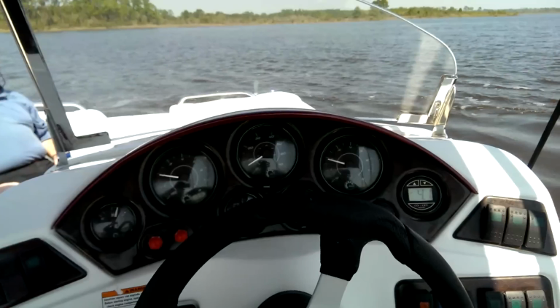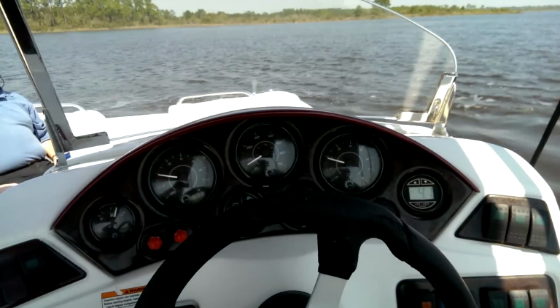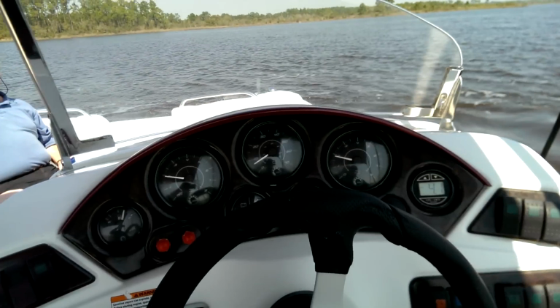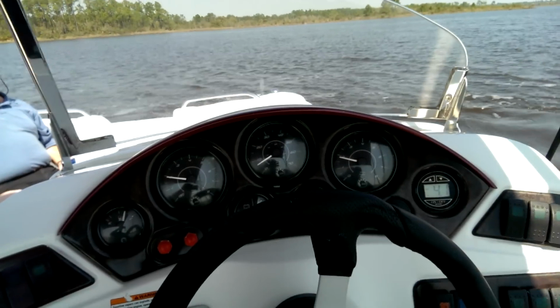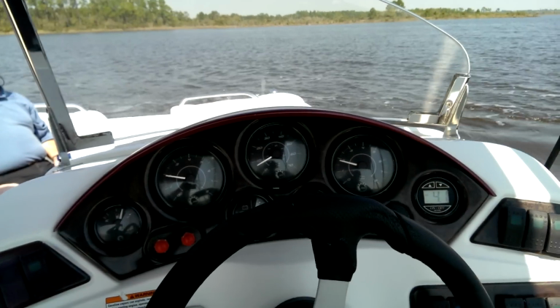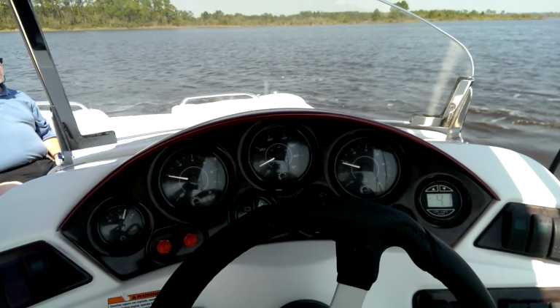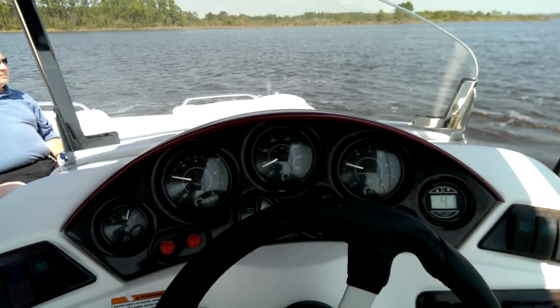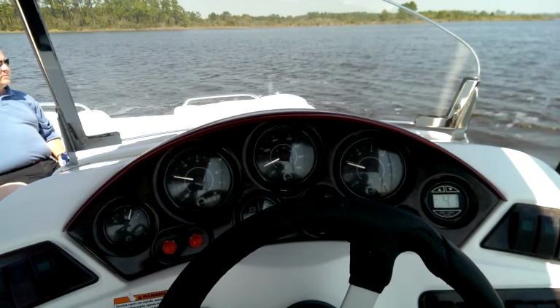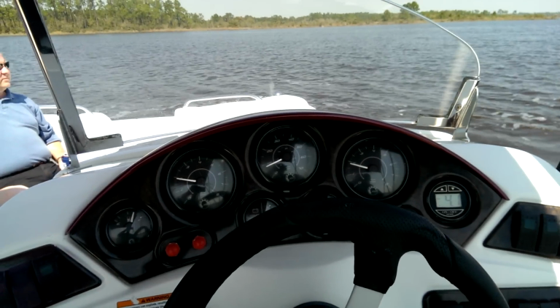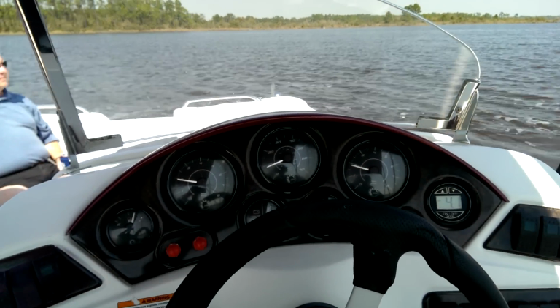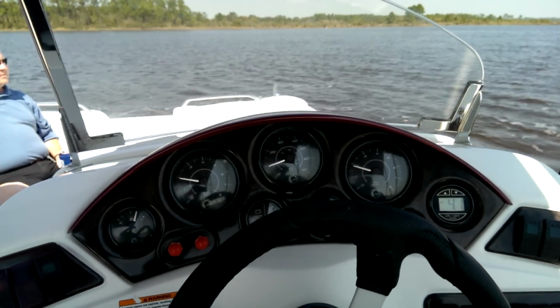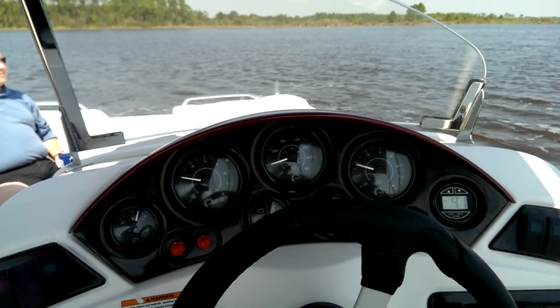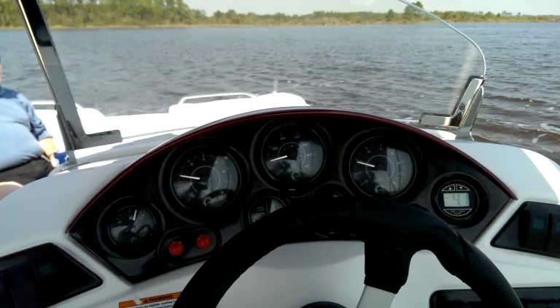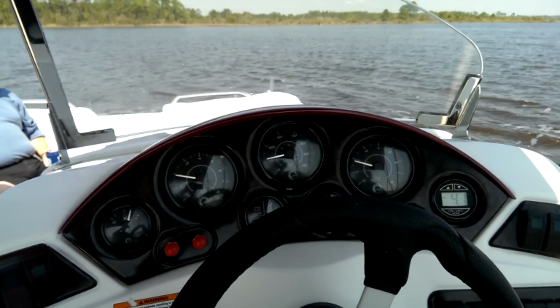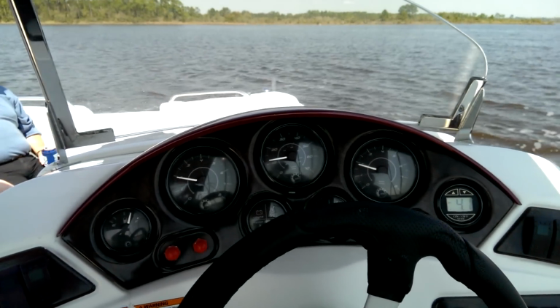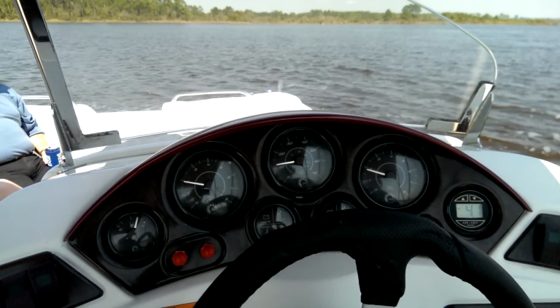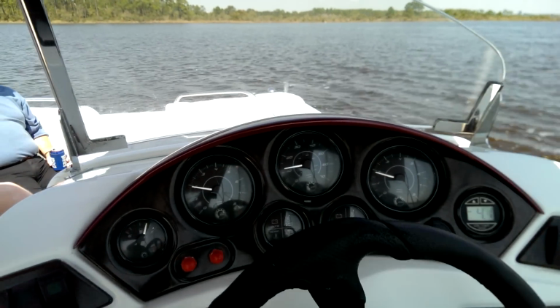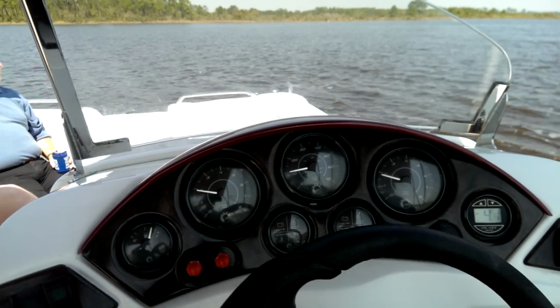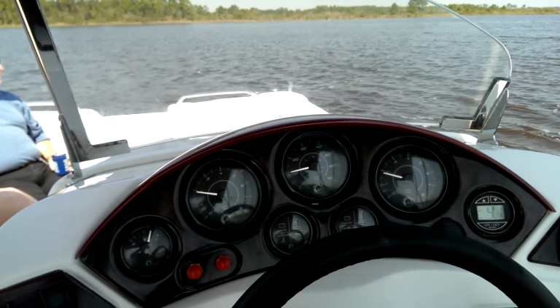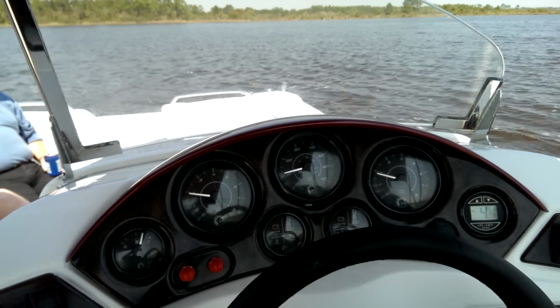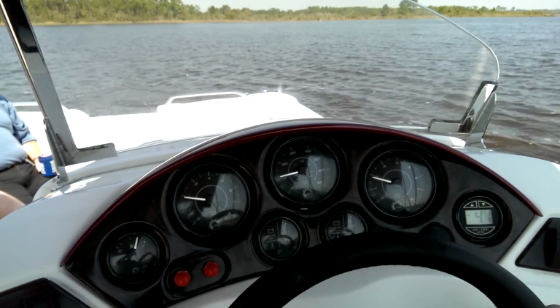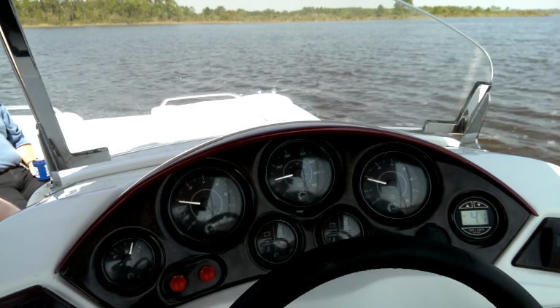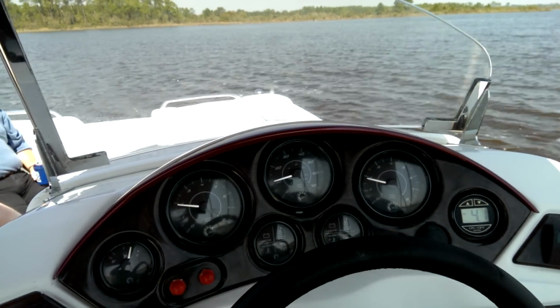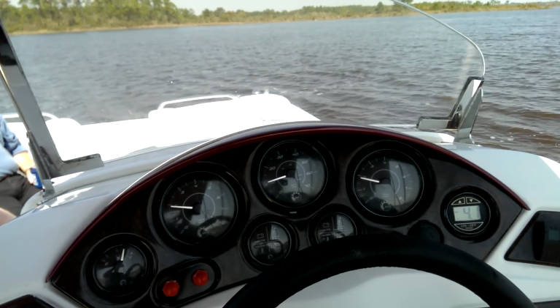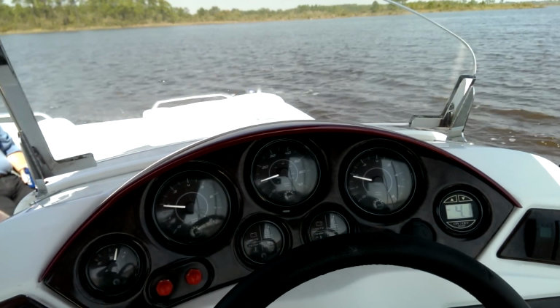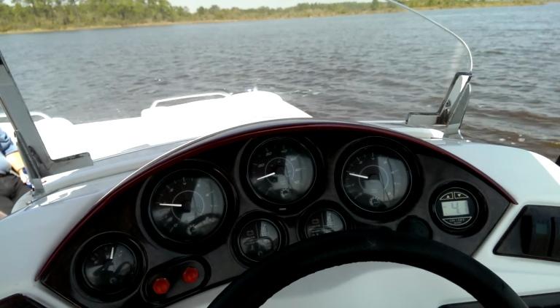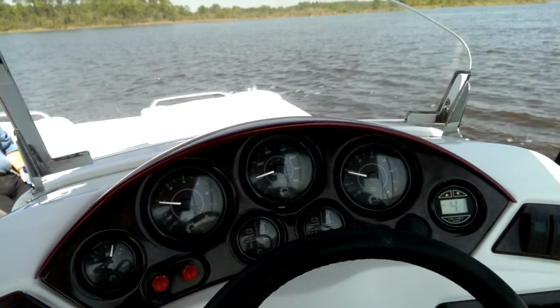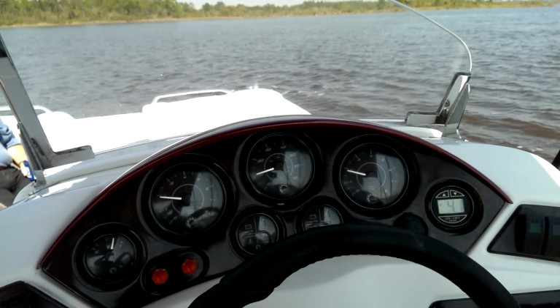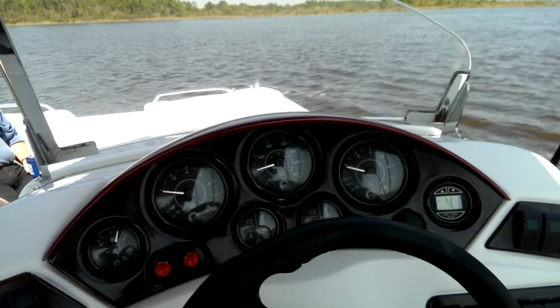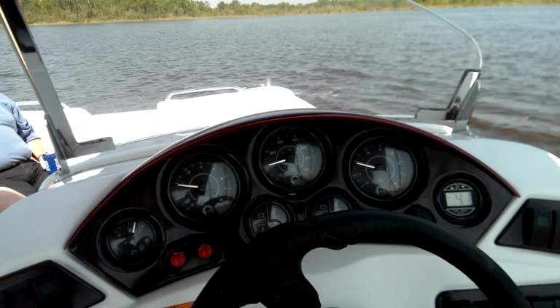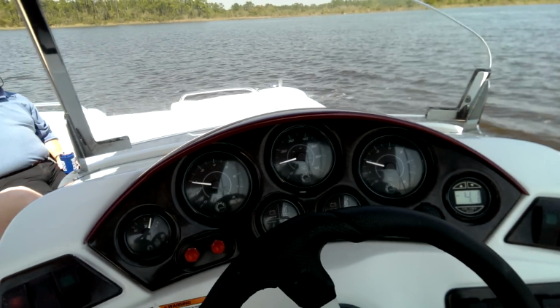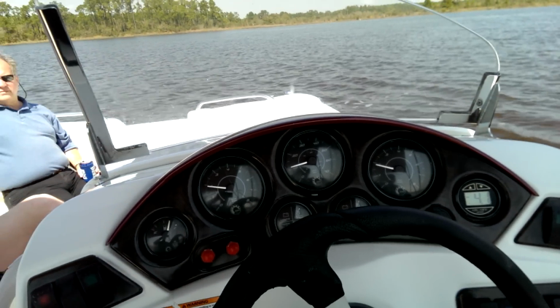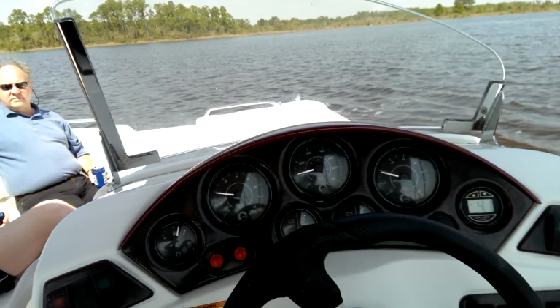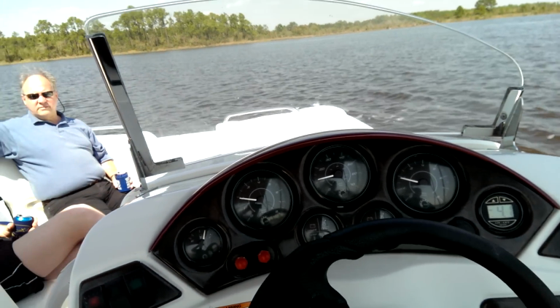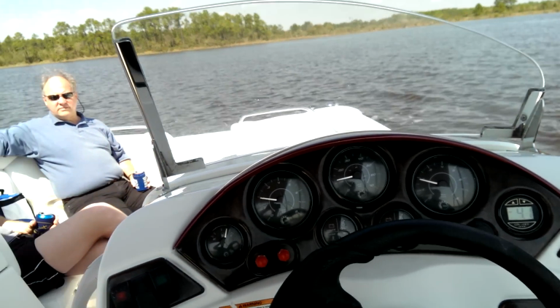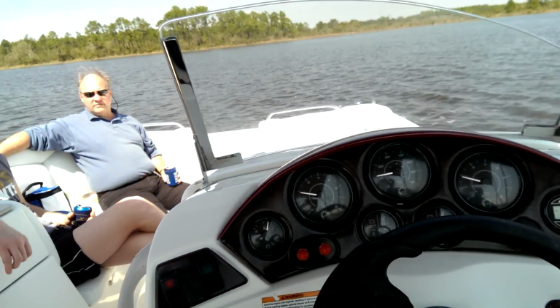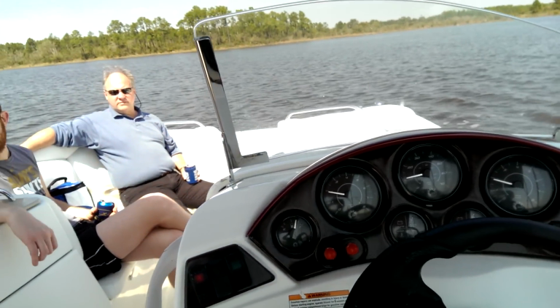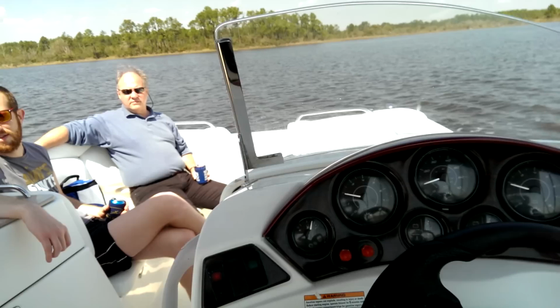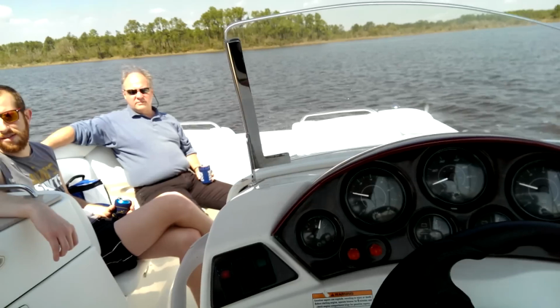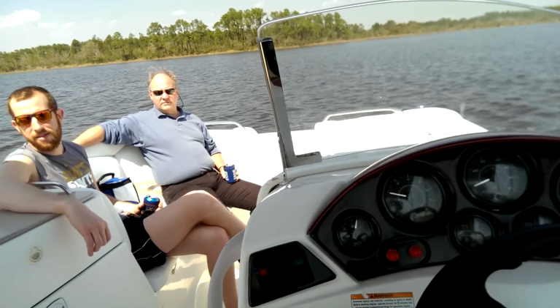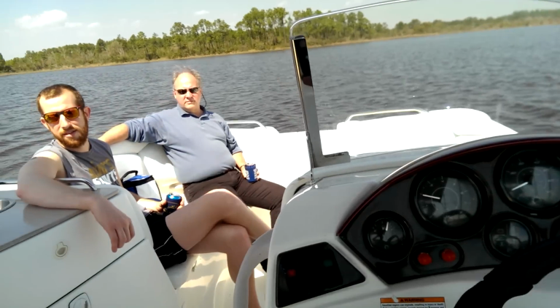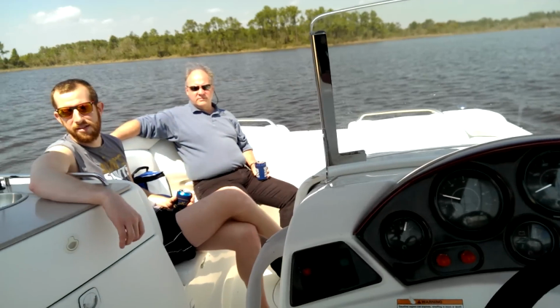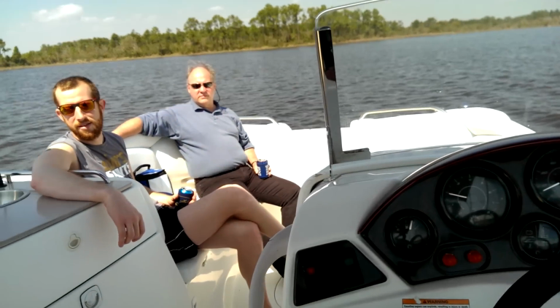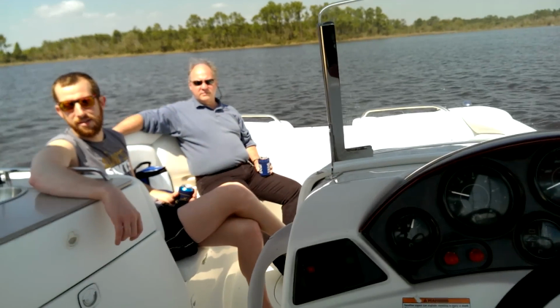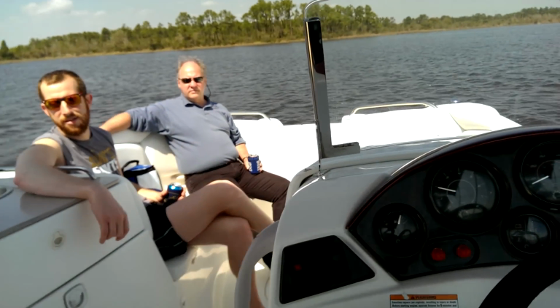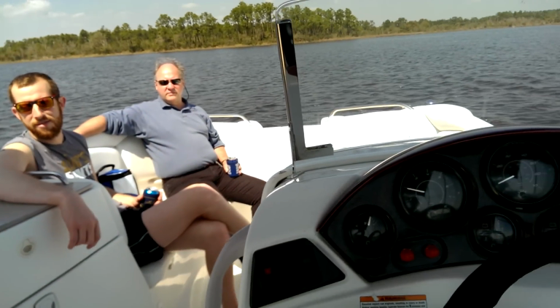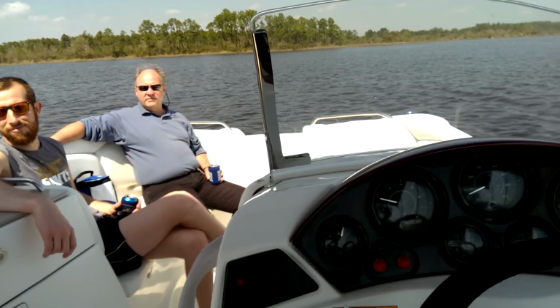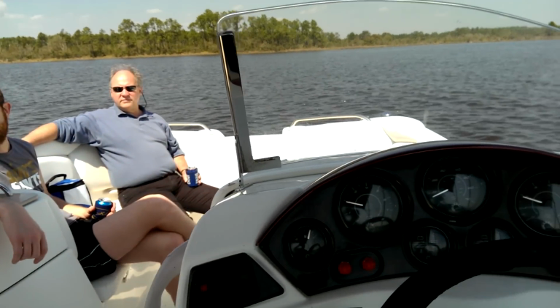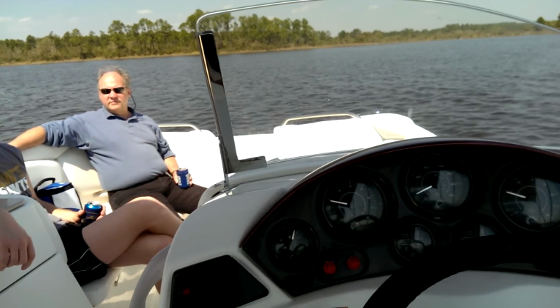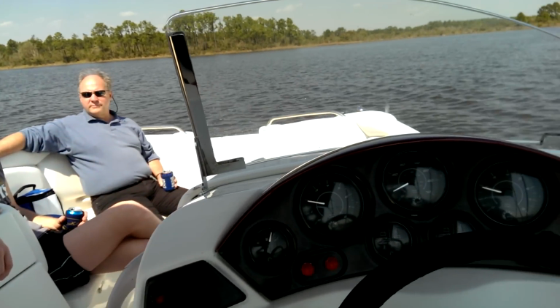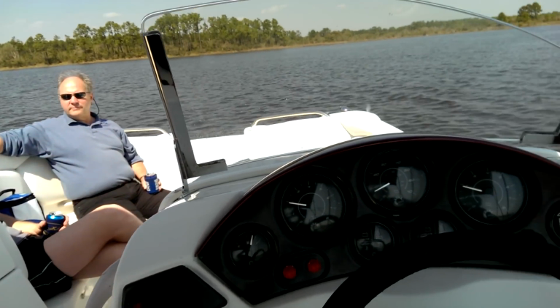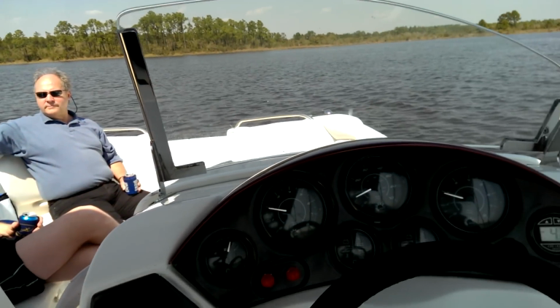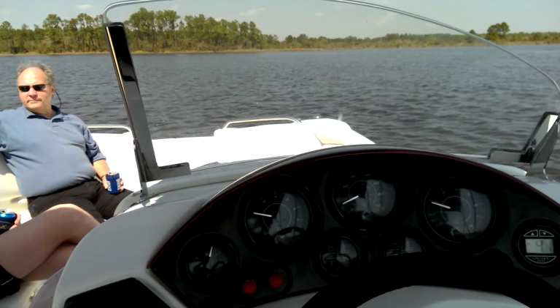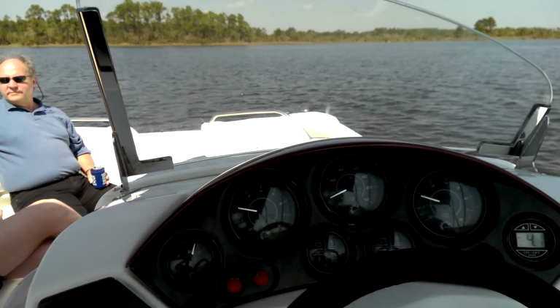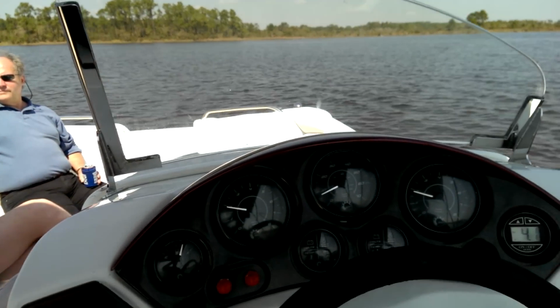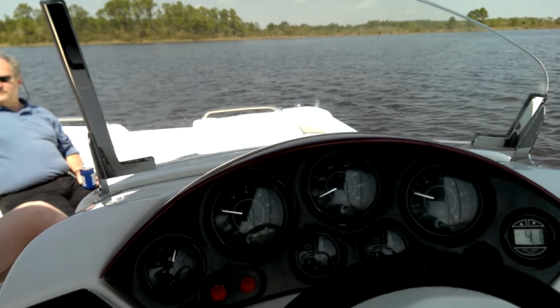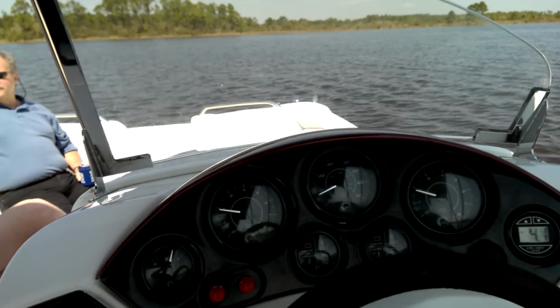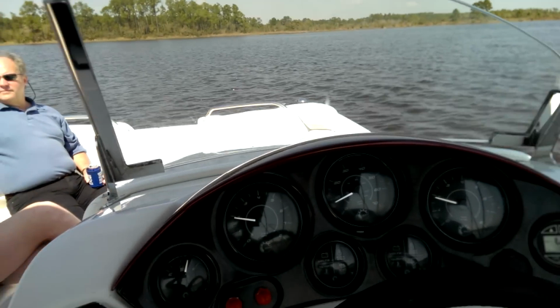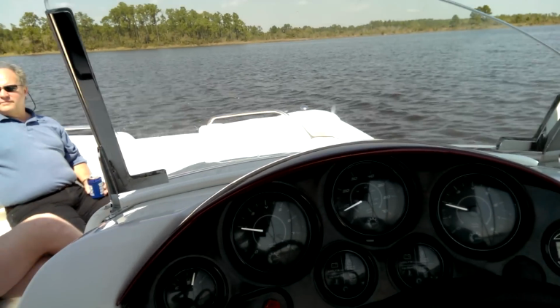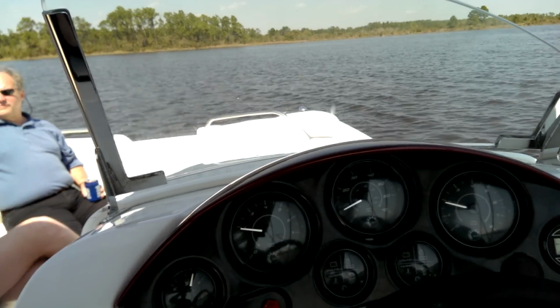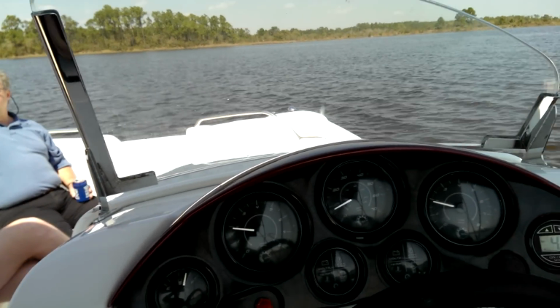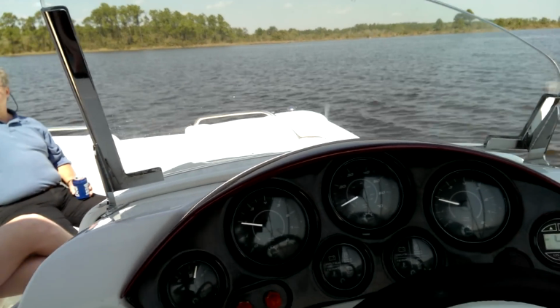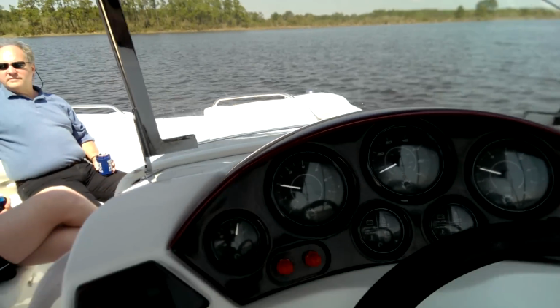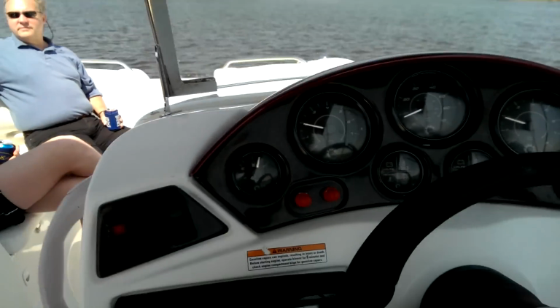2006 SeaDoo Islandia, only 25 hours on it. We're just gonna give you a little run through here like you're here test driving the boat.